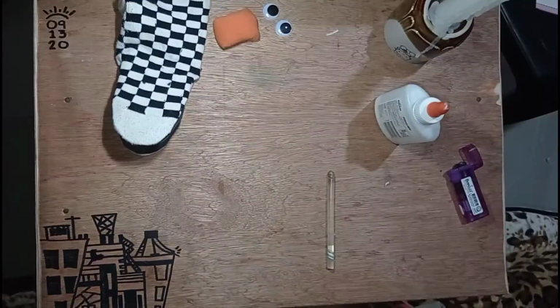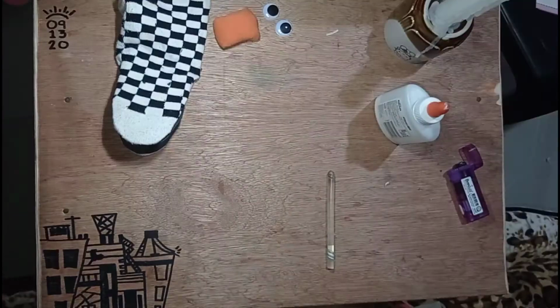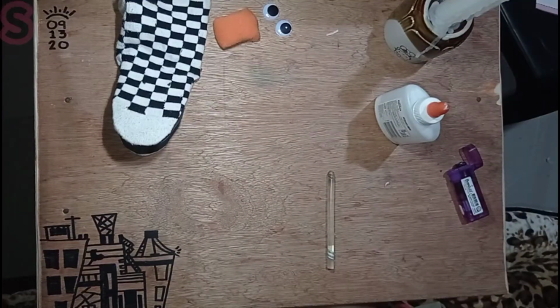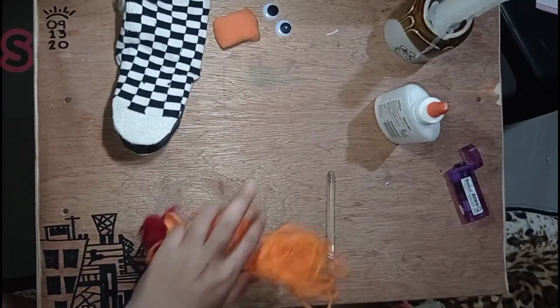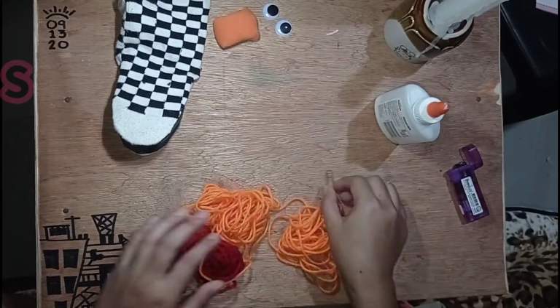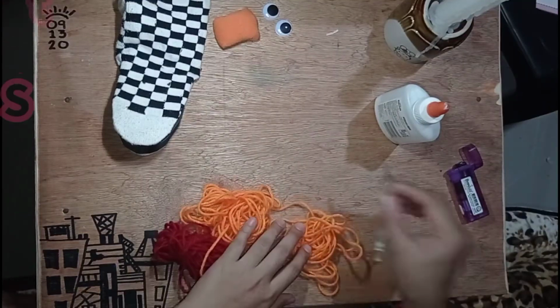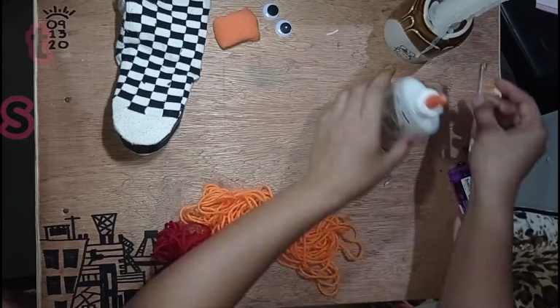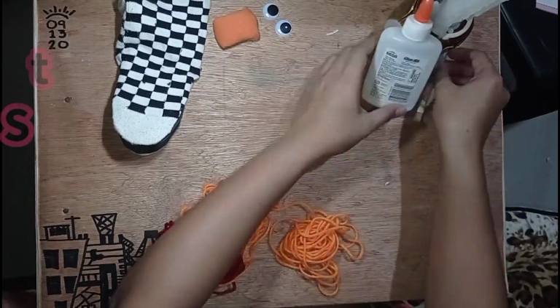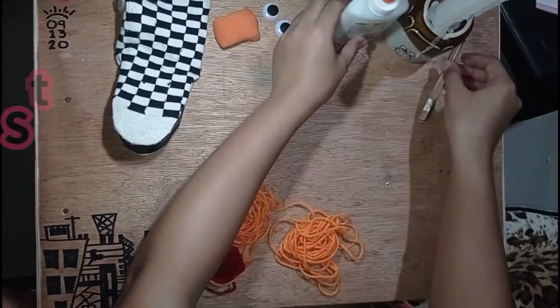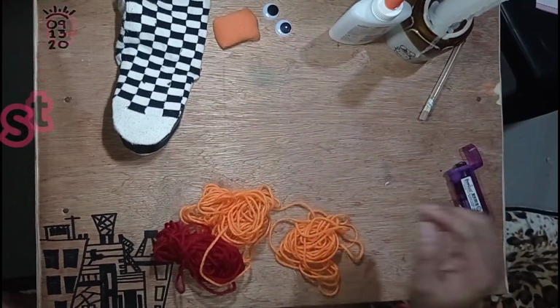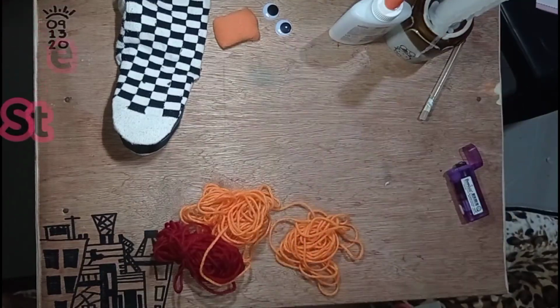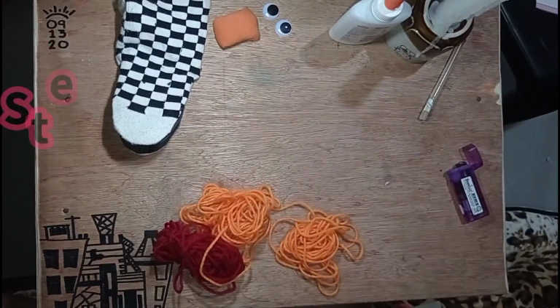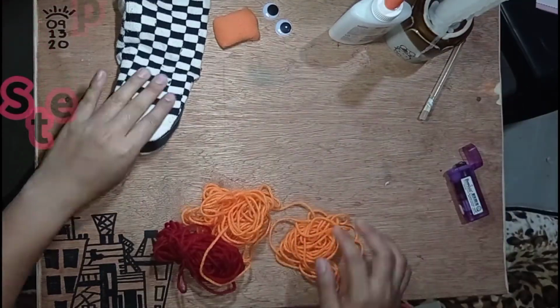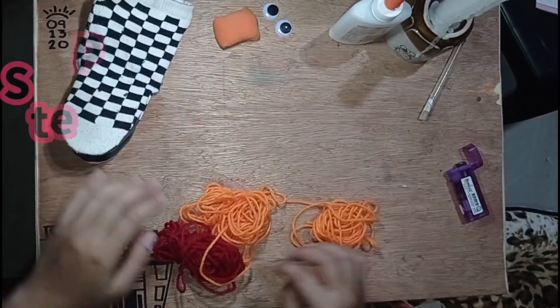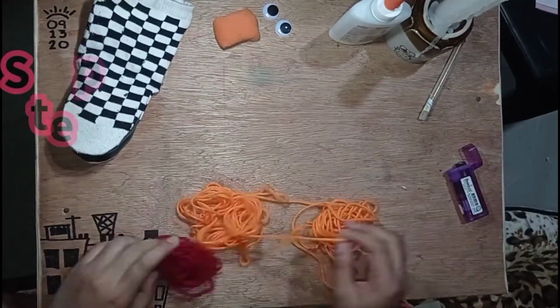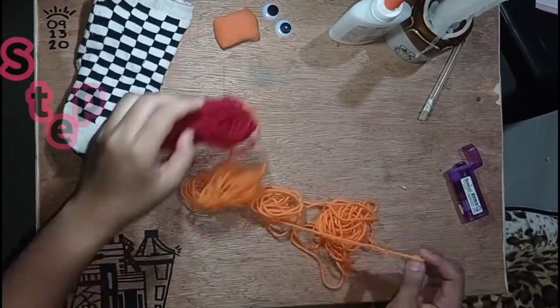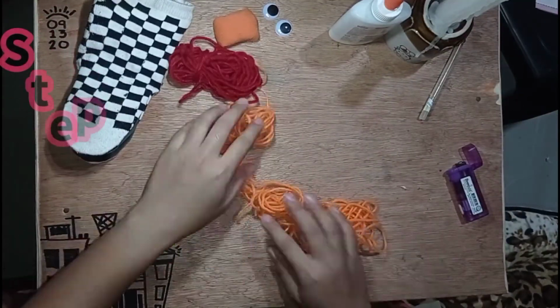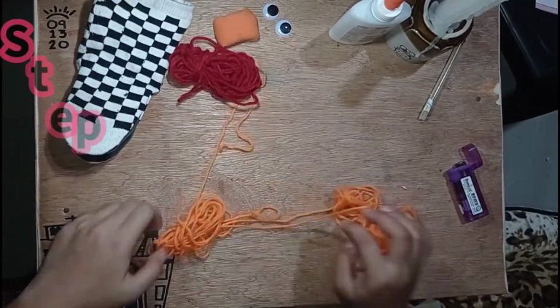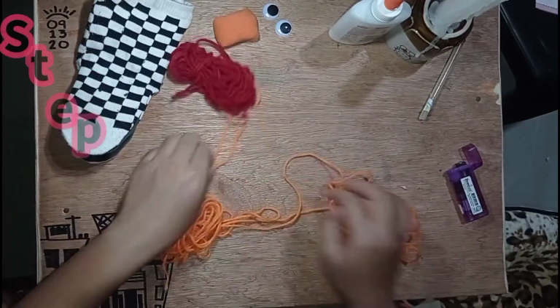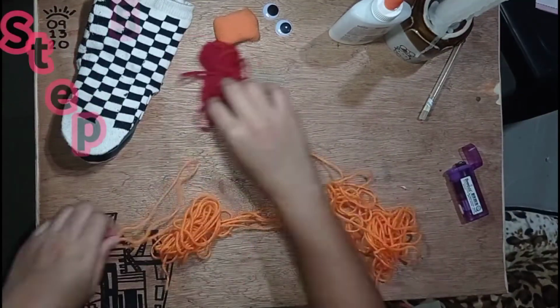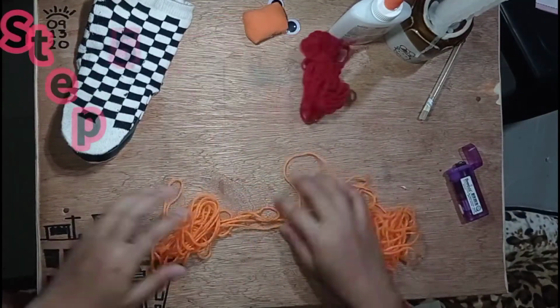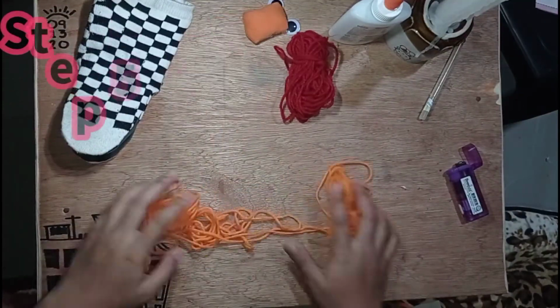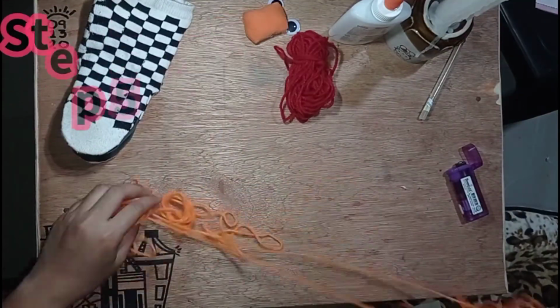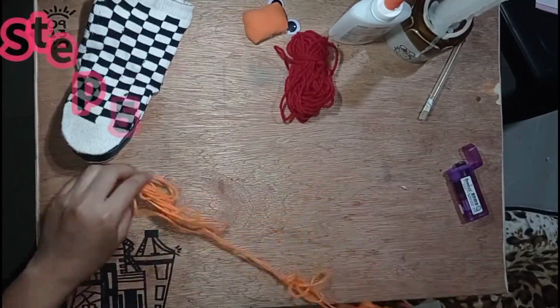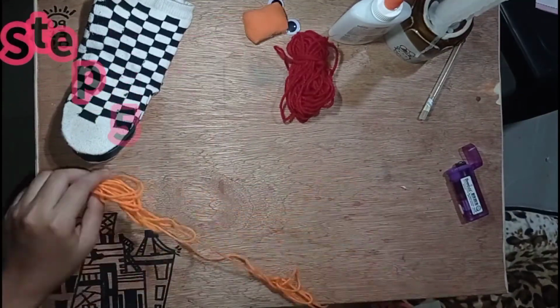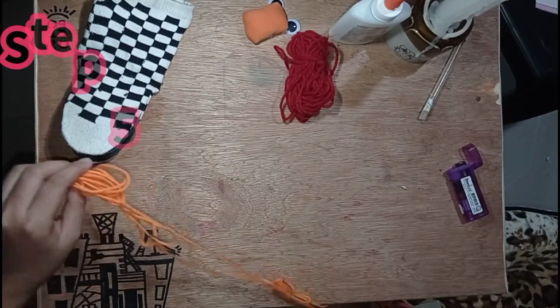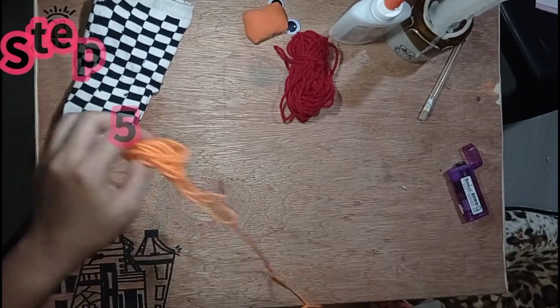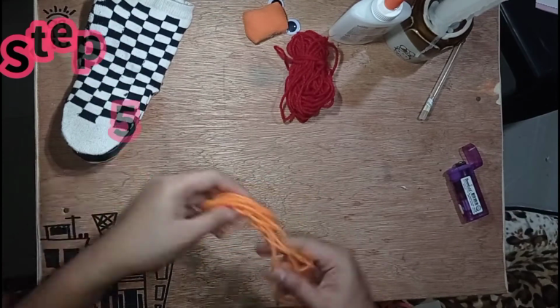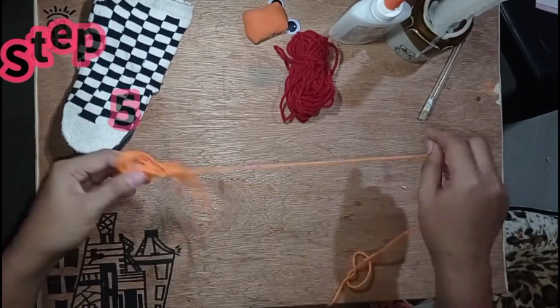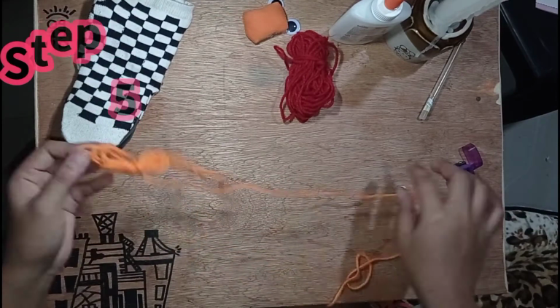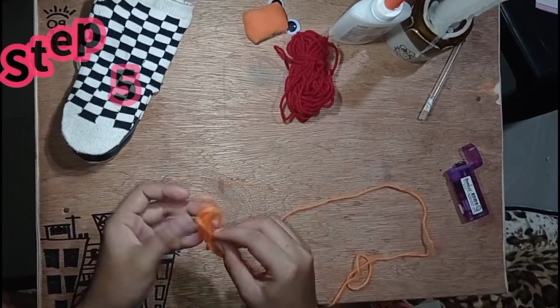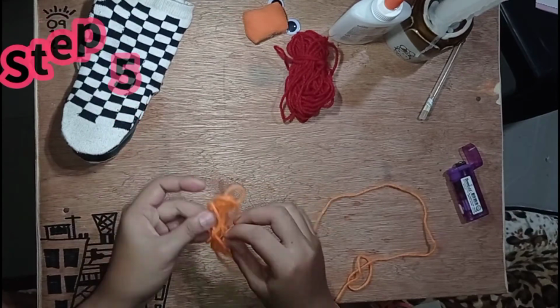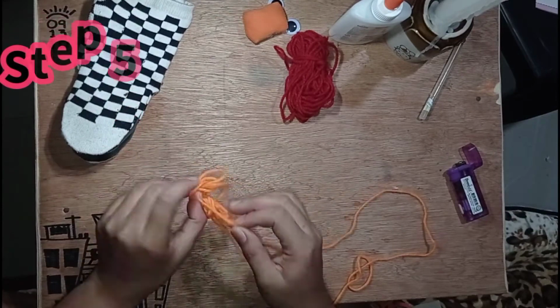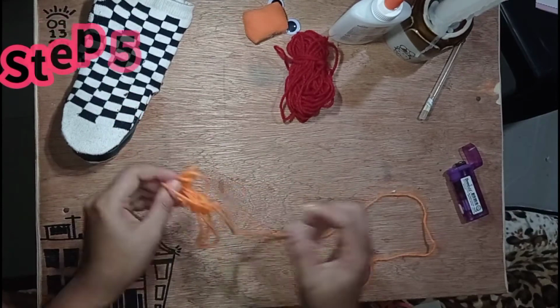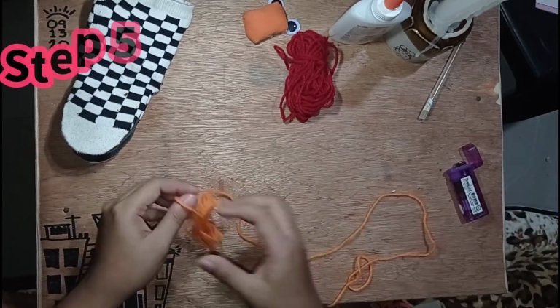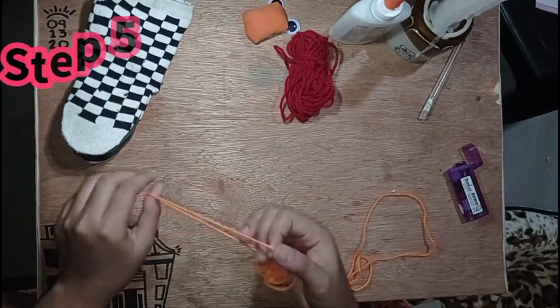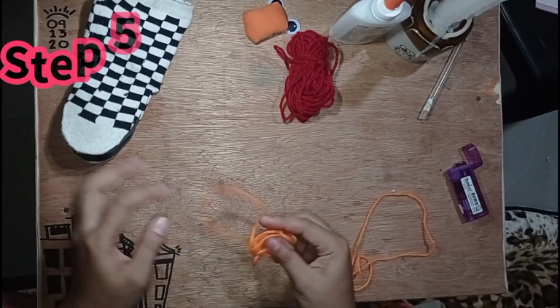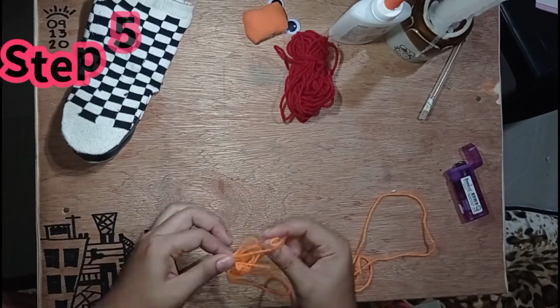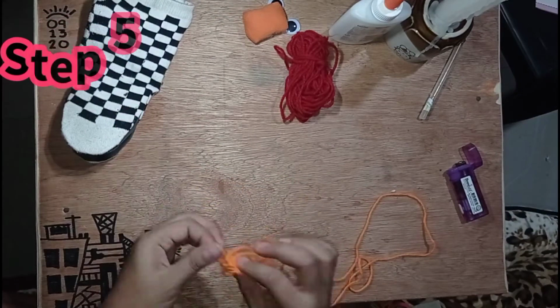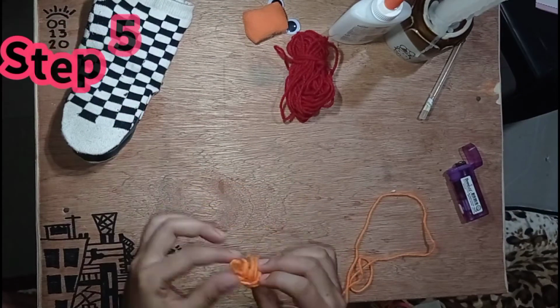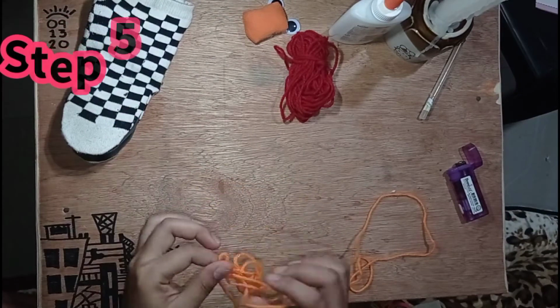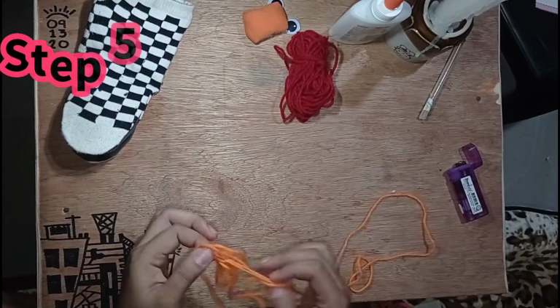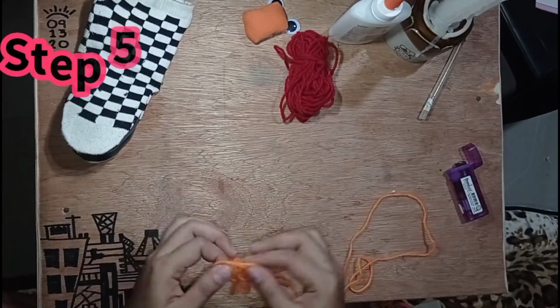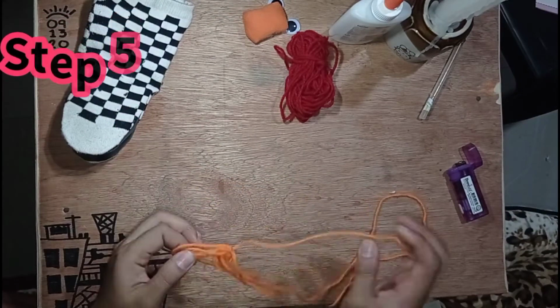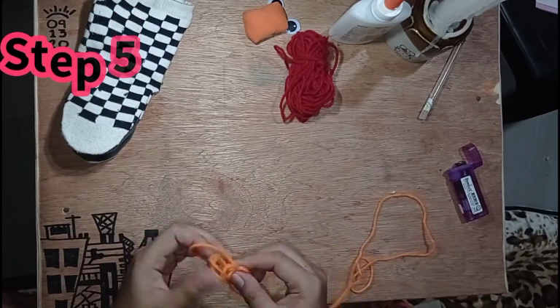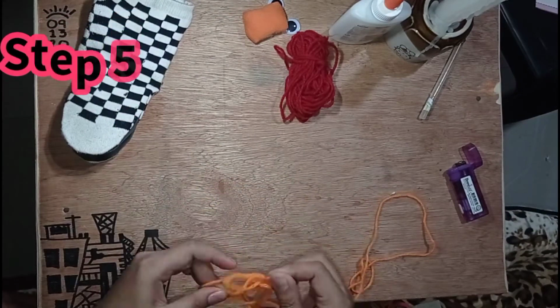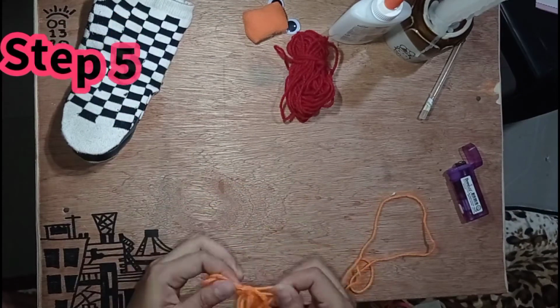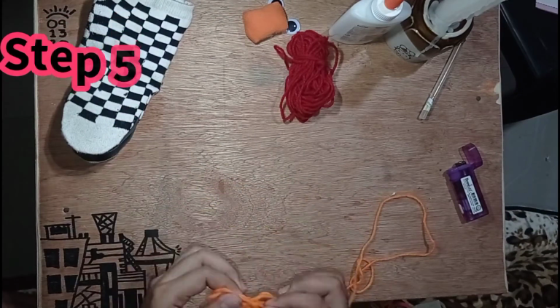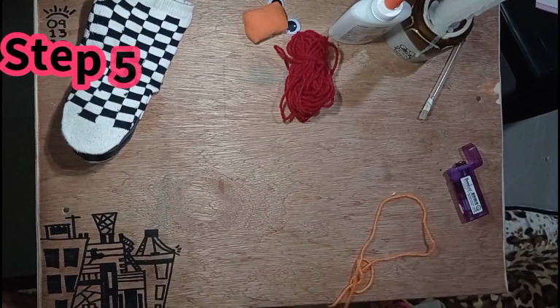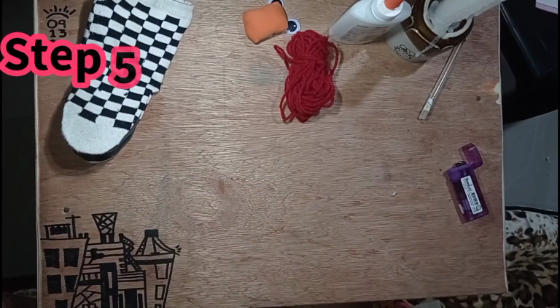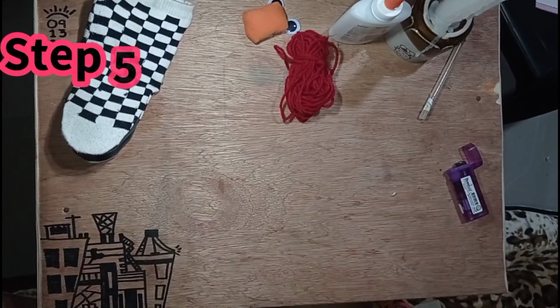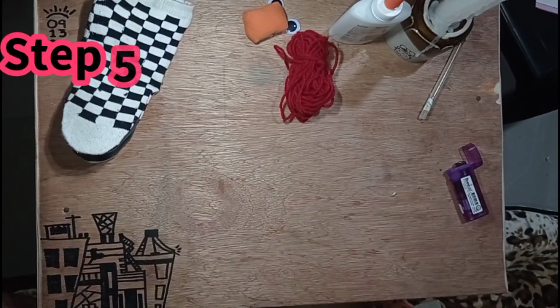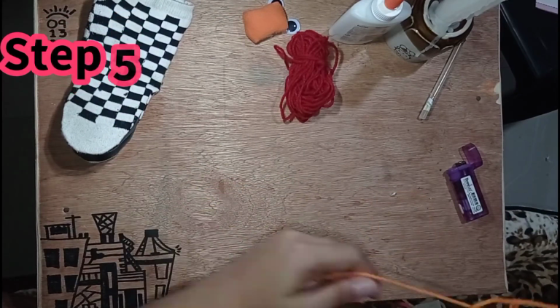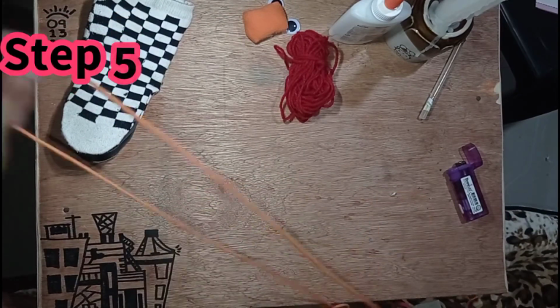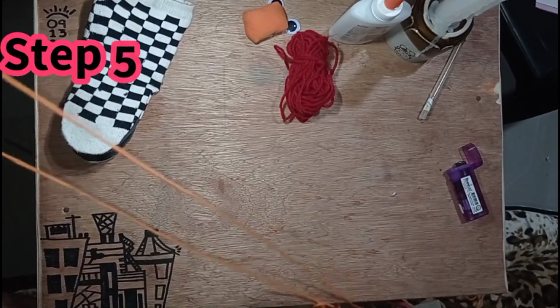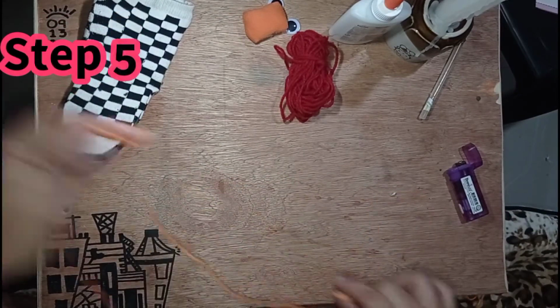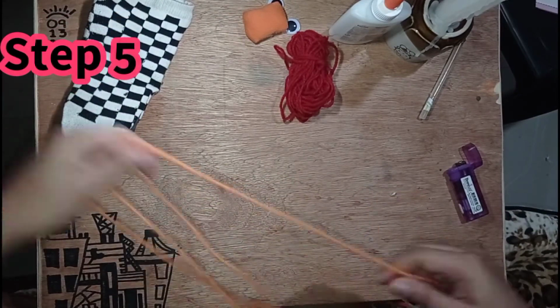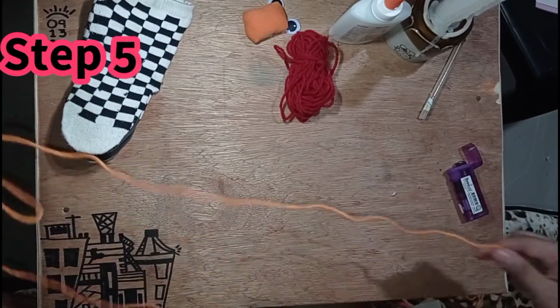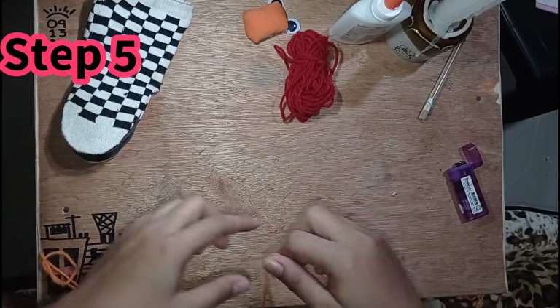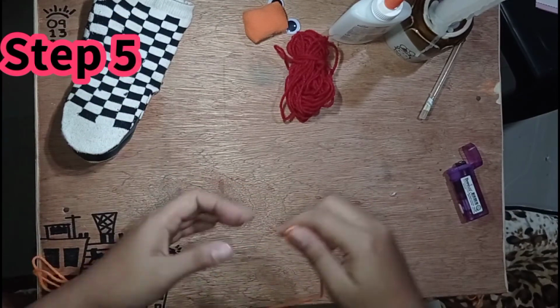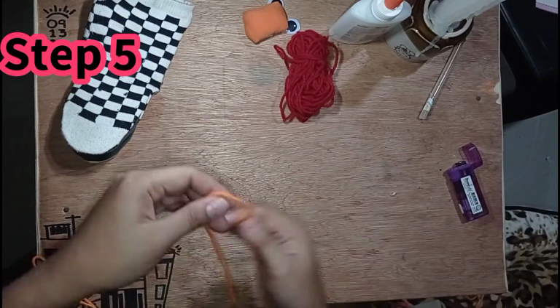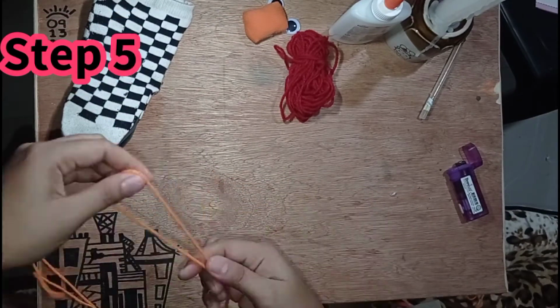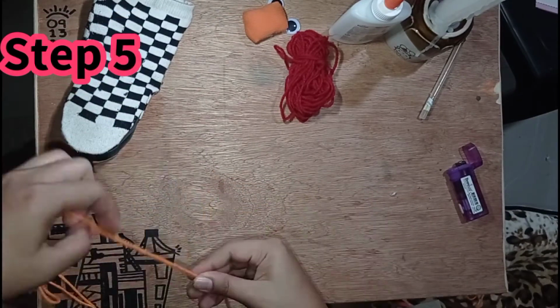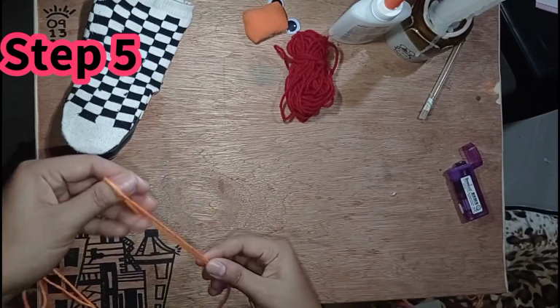At para sa magsisilbing buhok ng ating gagawing puppet, maaari tayong gumamit ng iba't ibang kulay ng yarn.